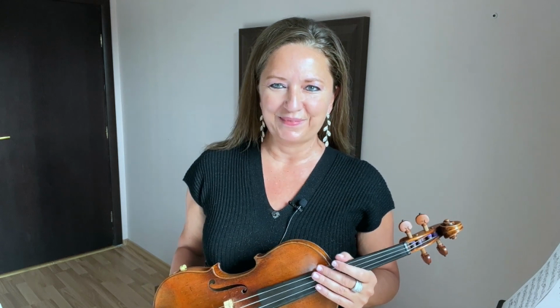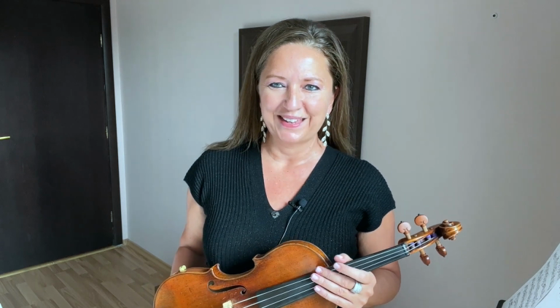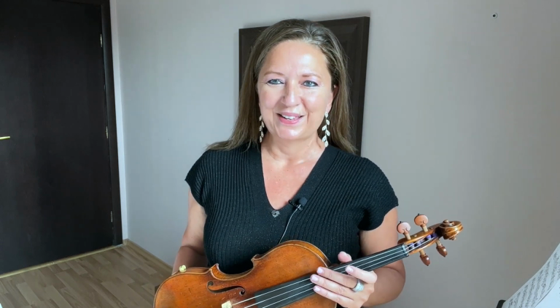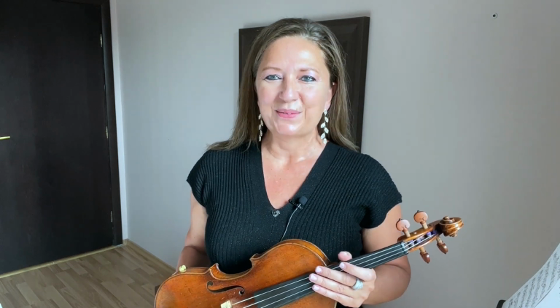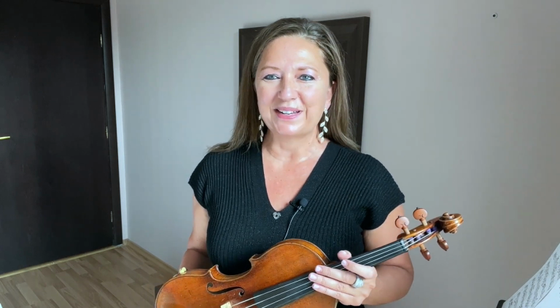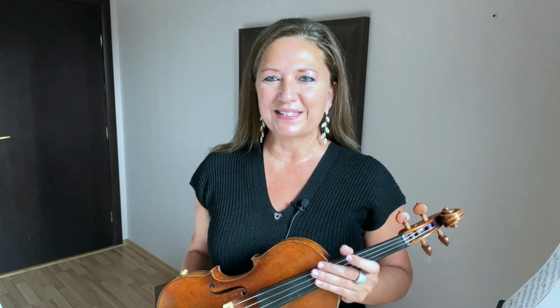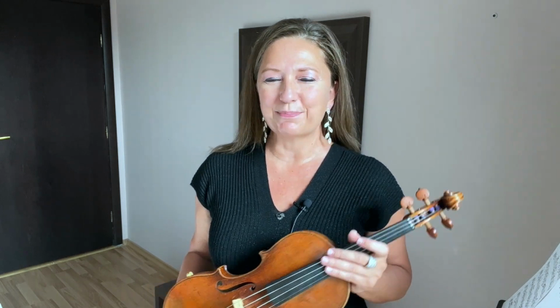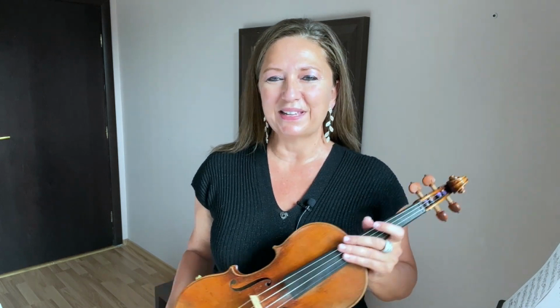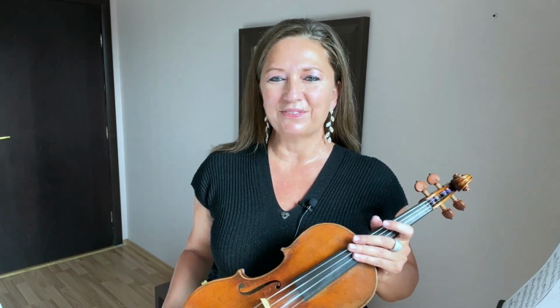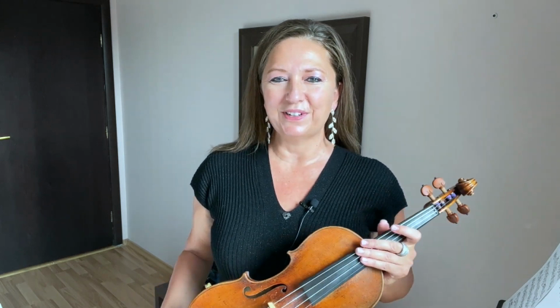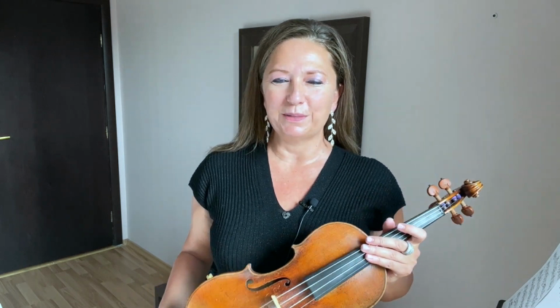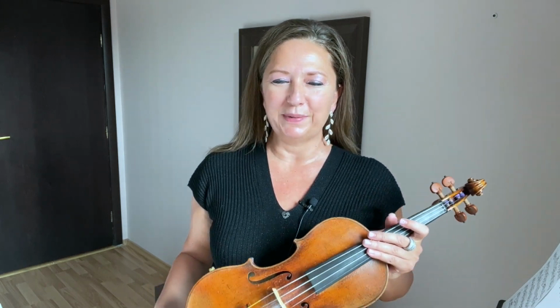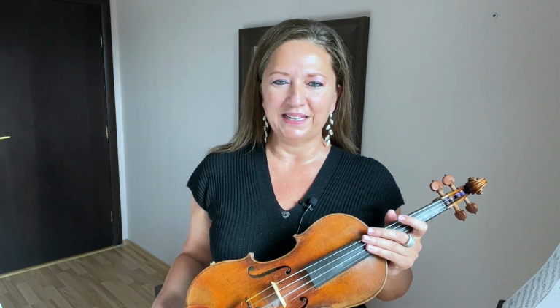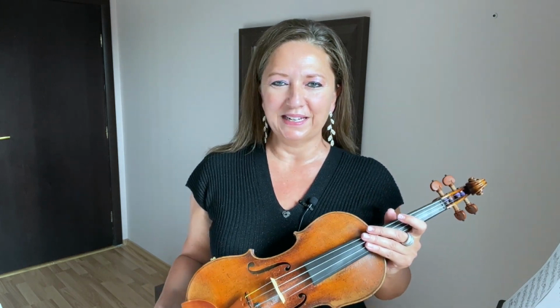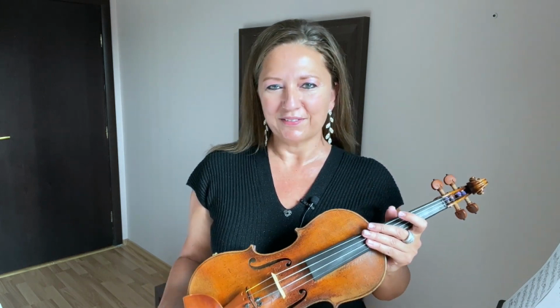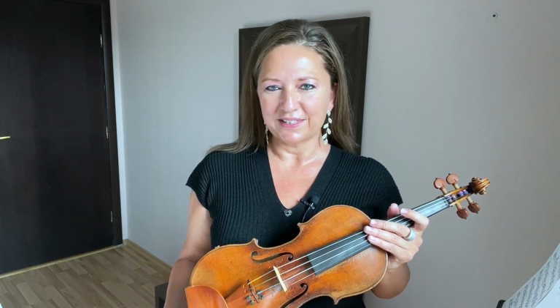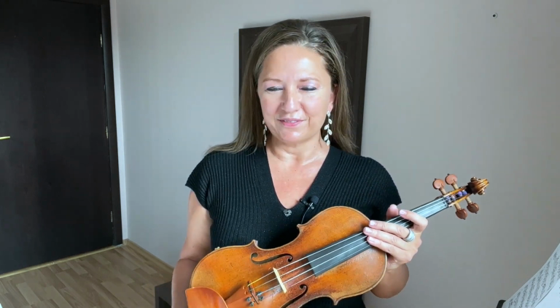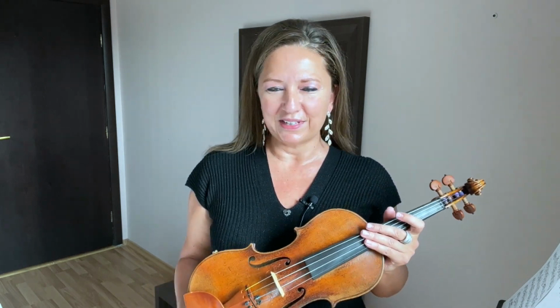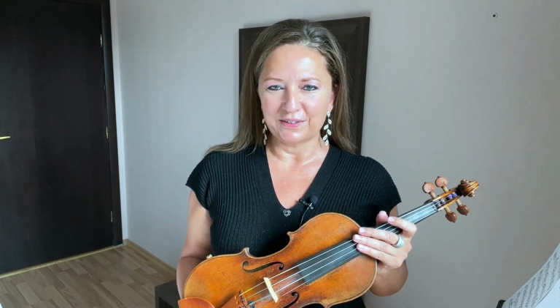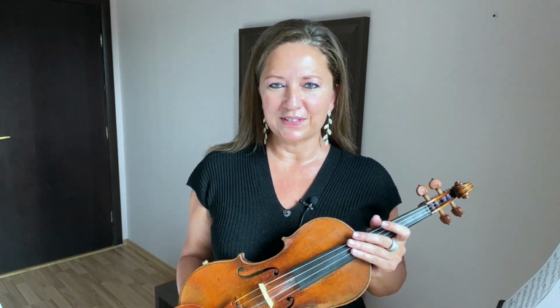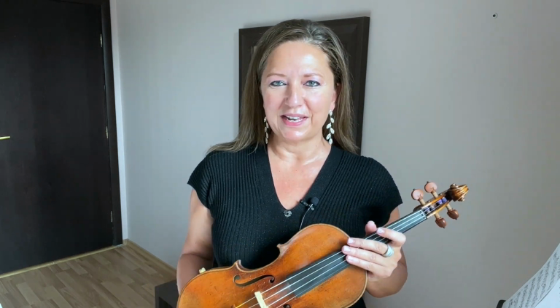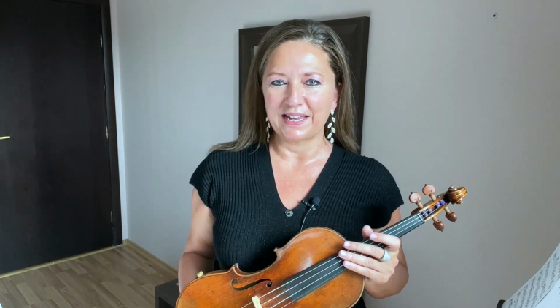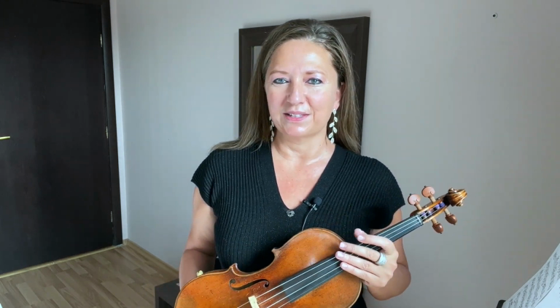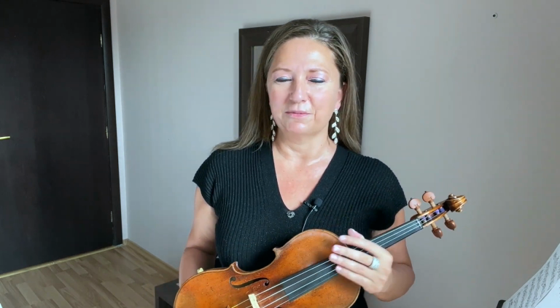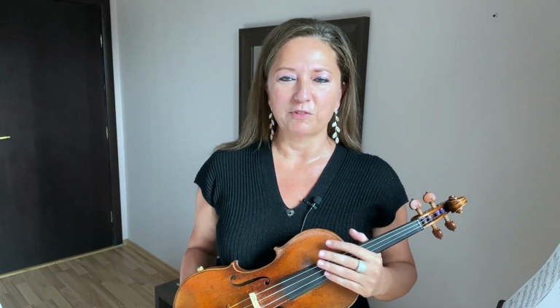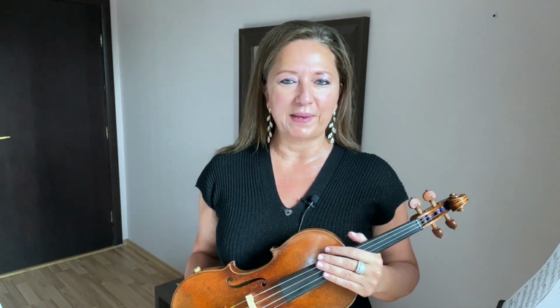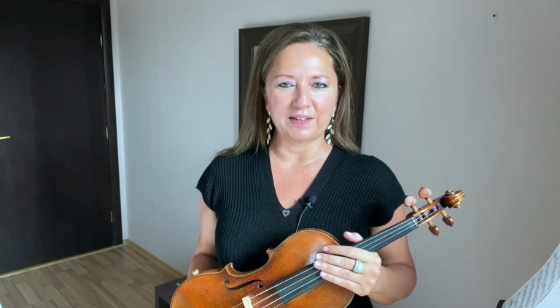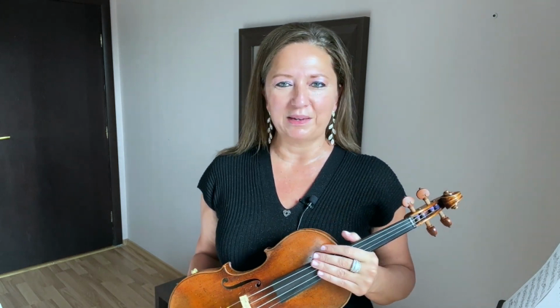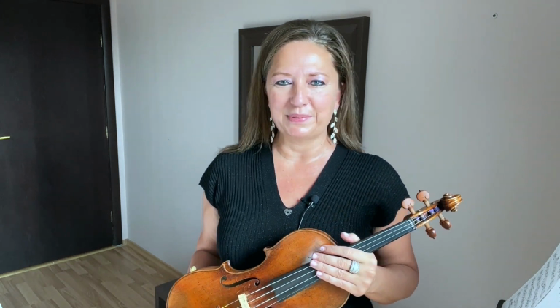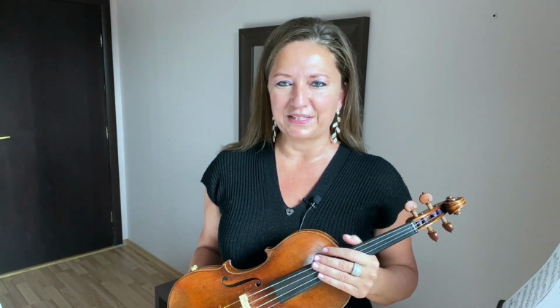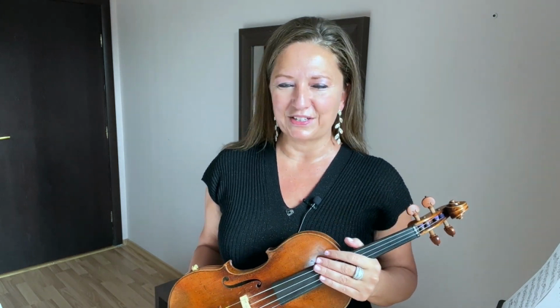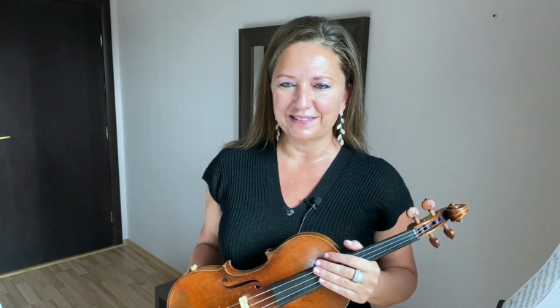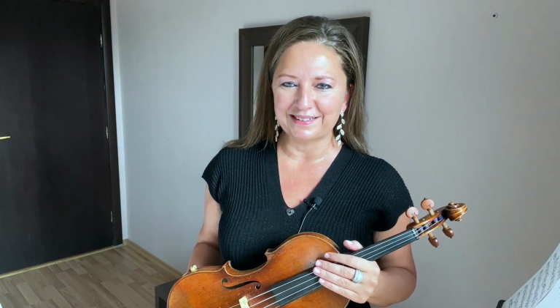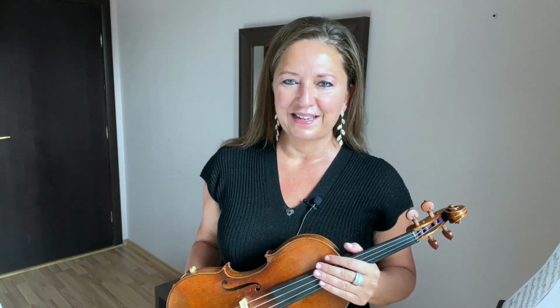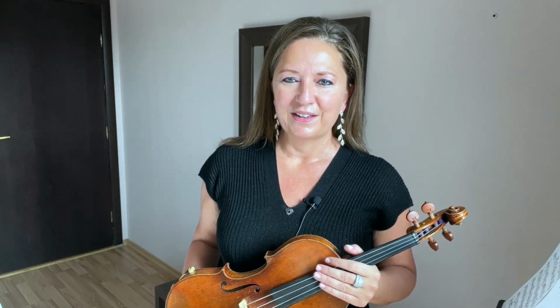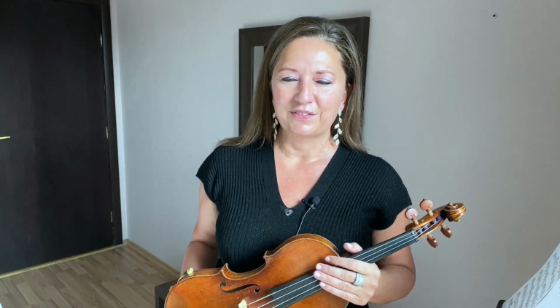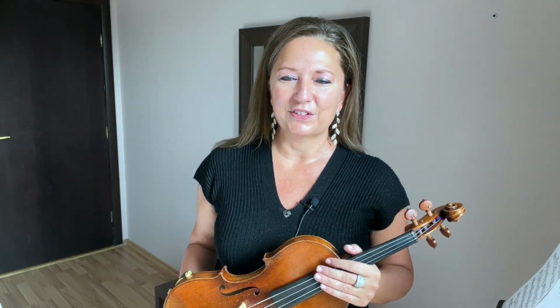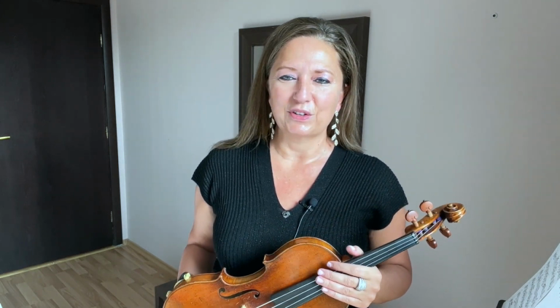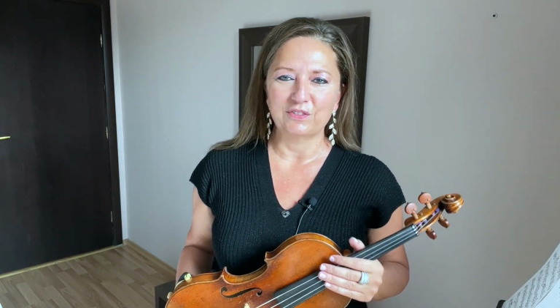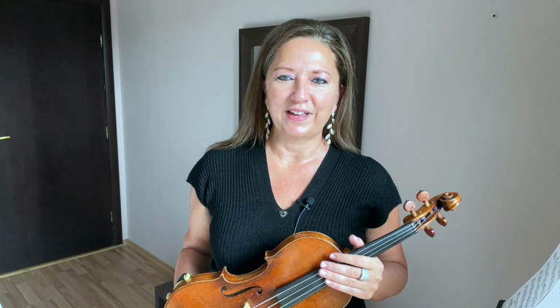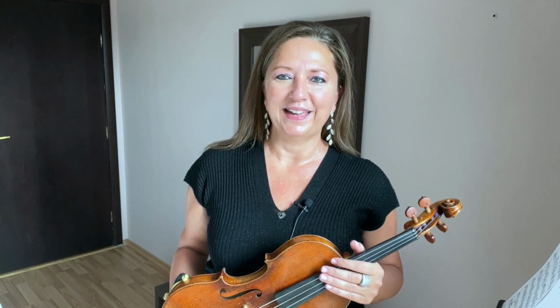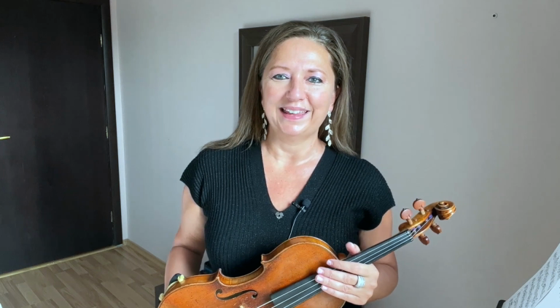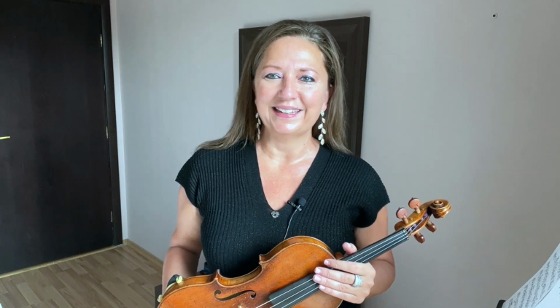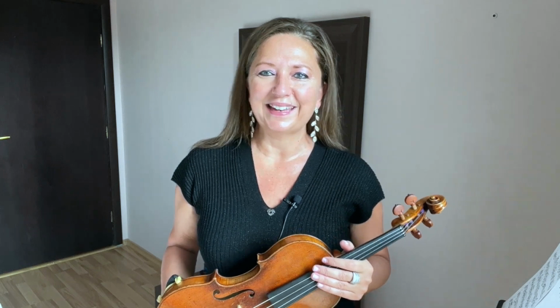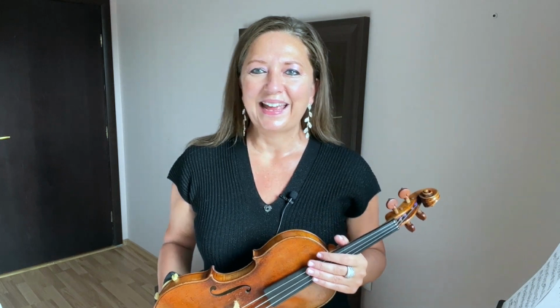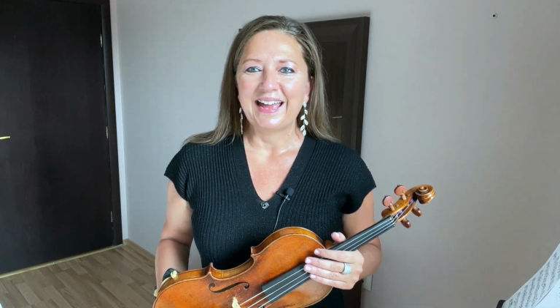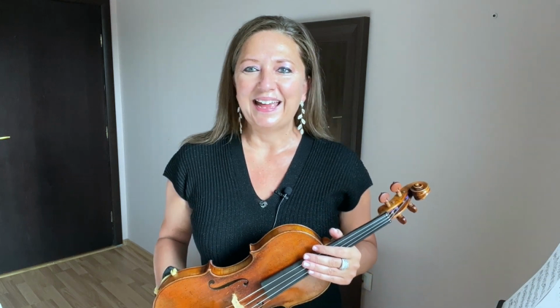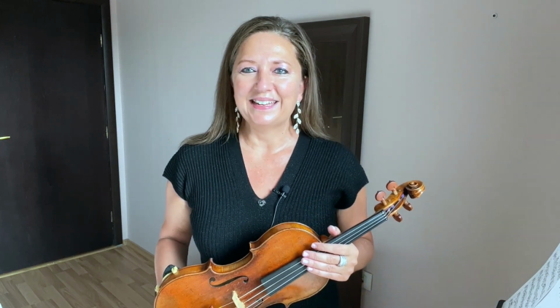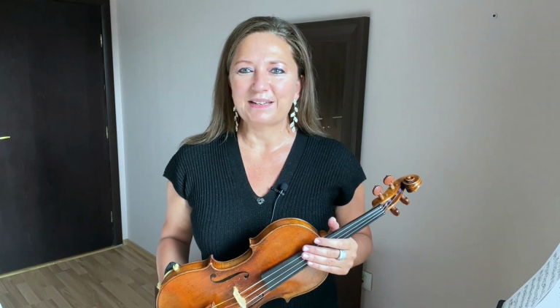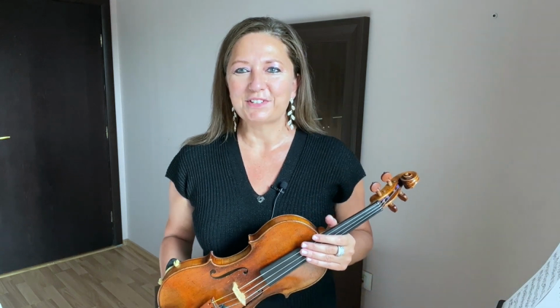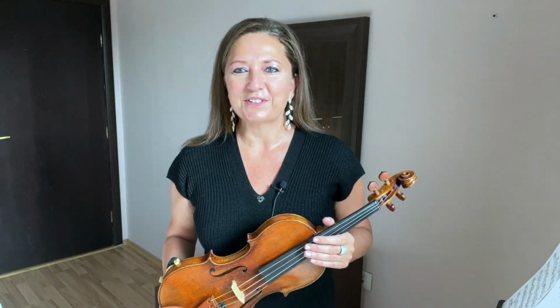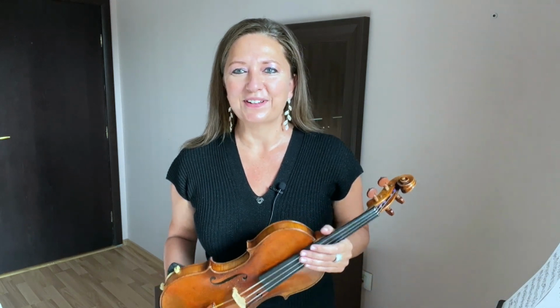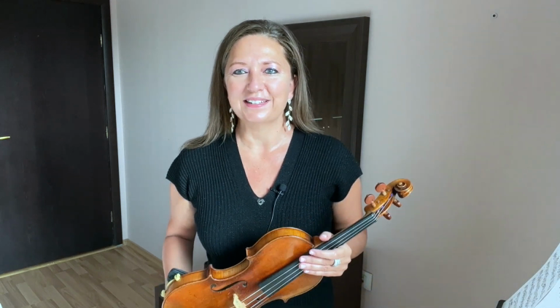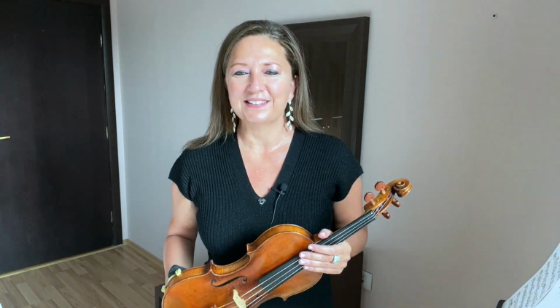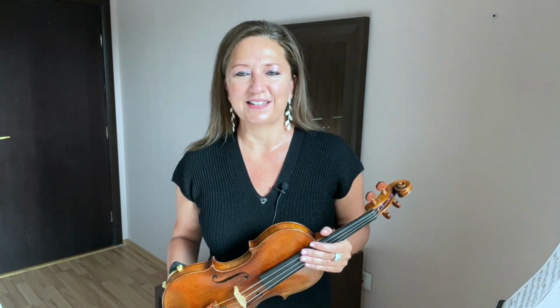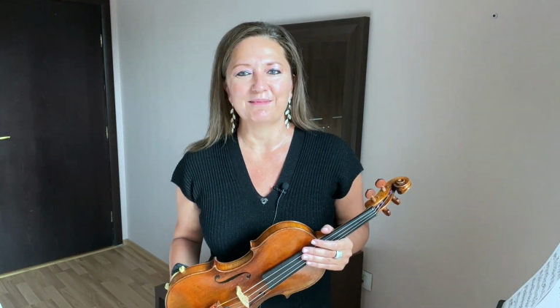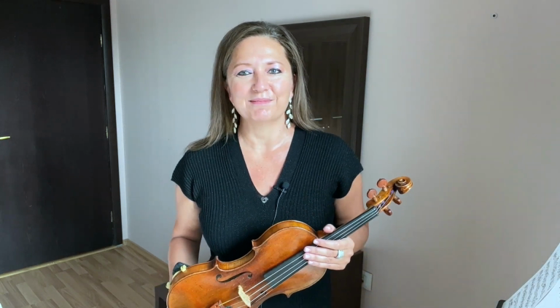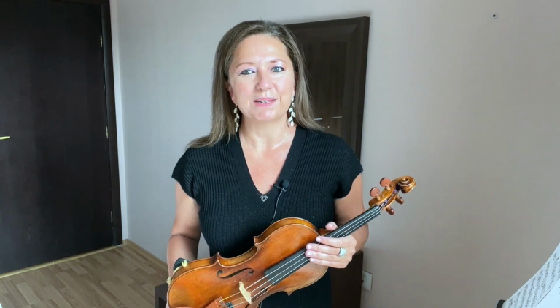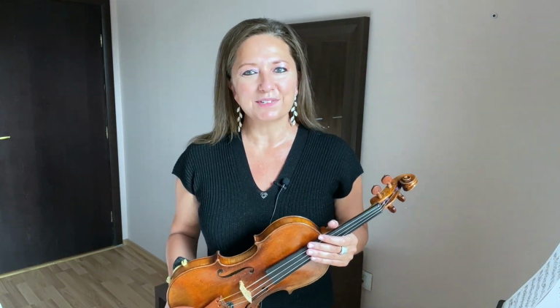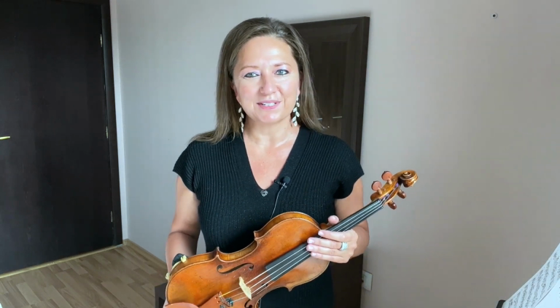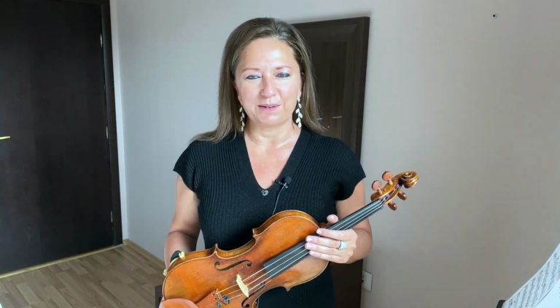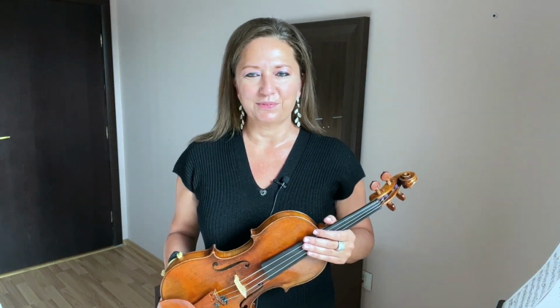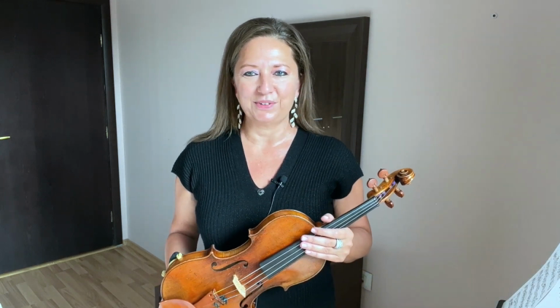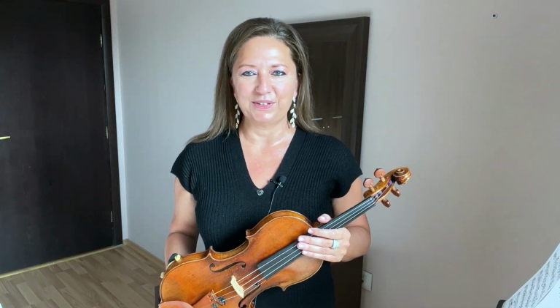What I just played for you at the beginning of this video is an excerpt from my composition for solo violin and demonstrated some double stops for you.